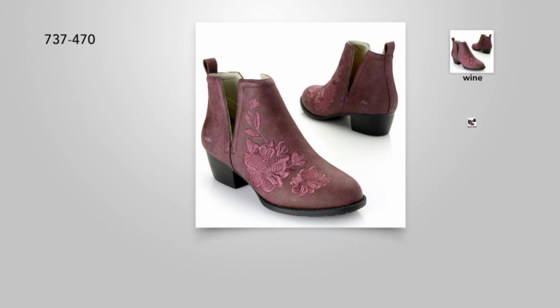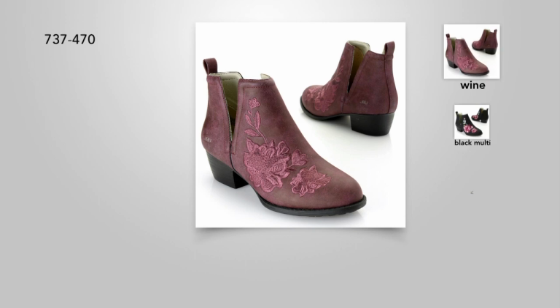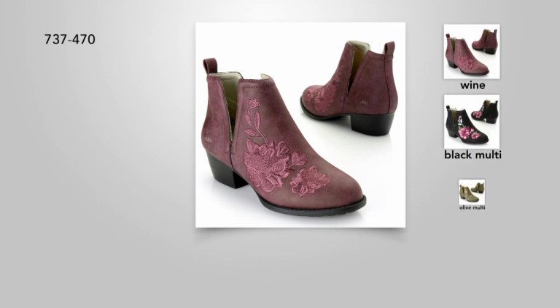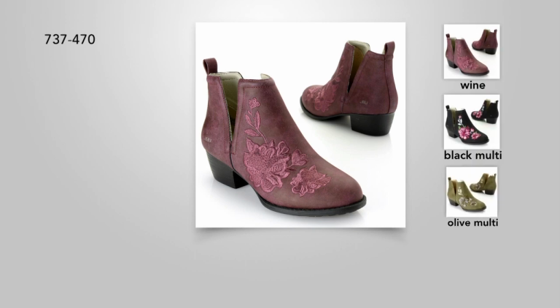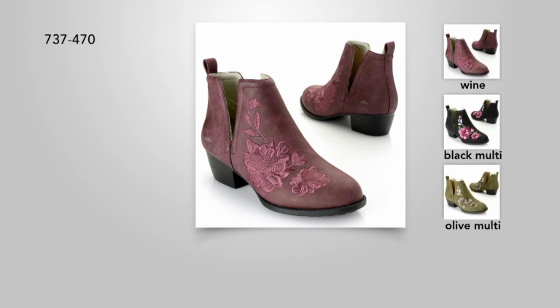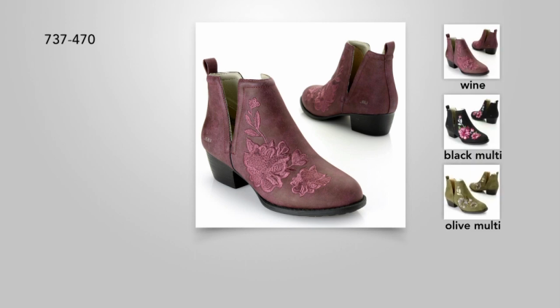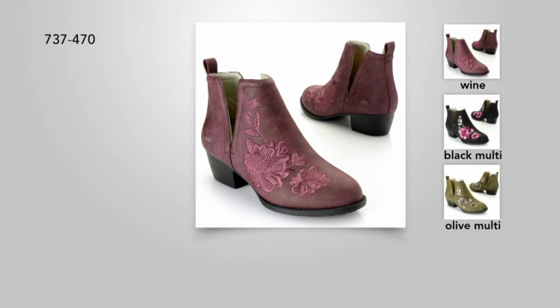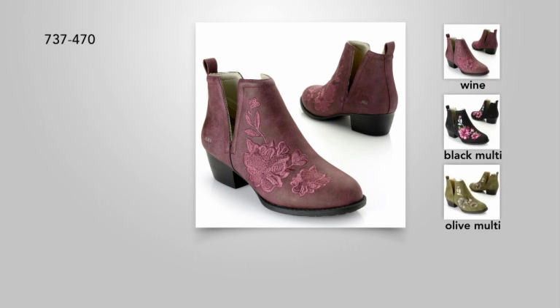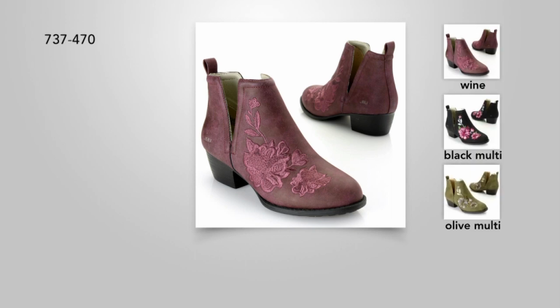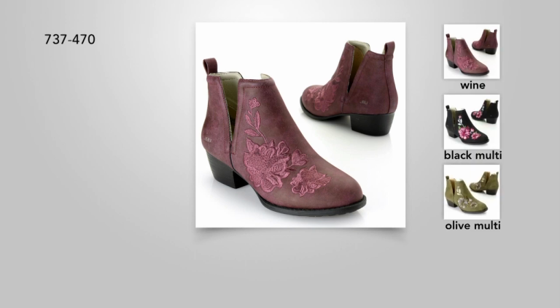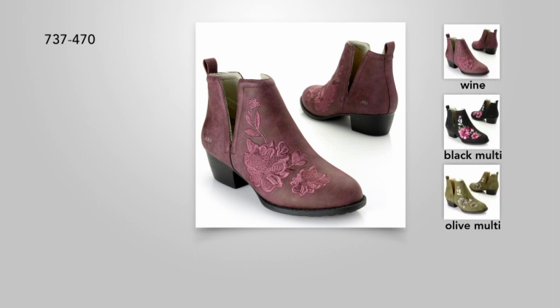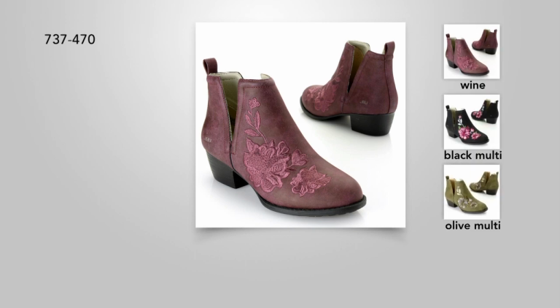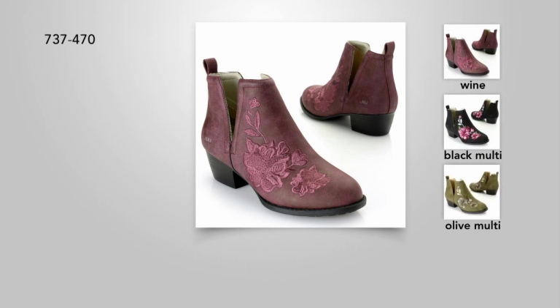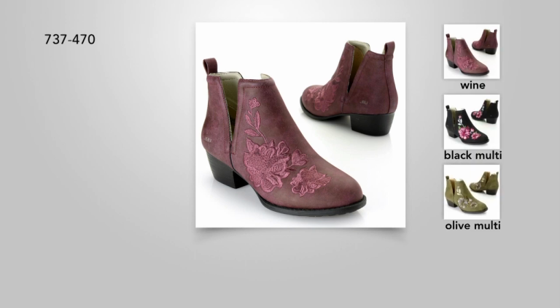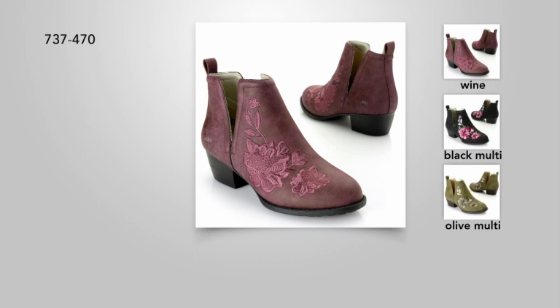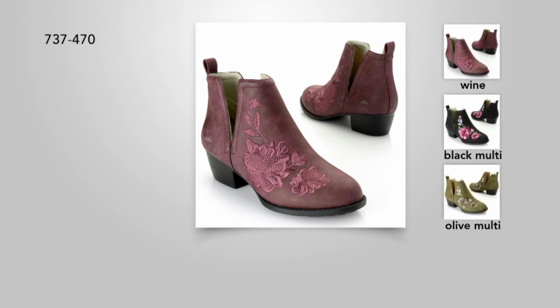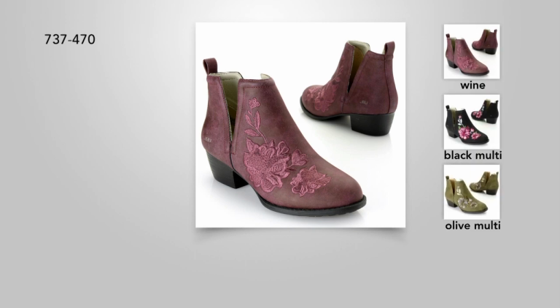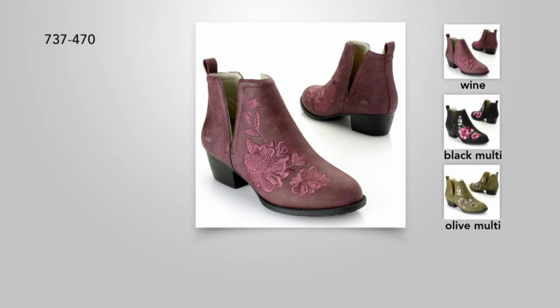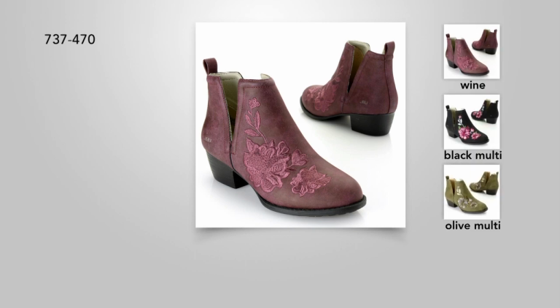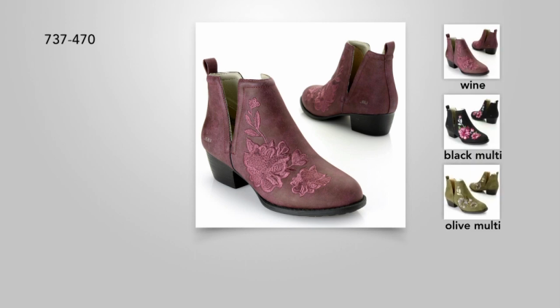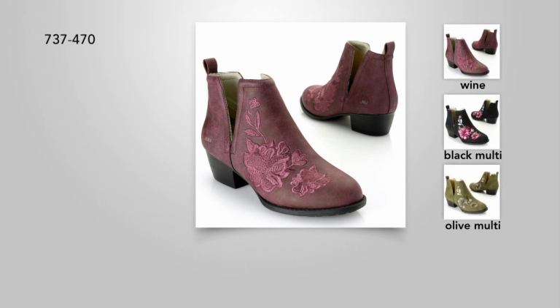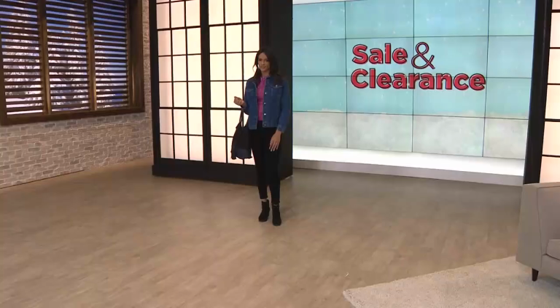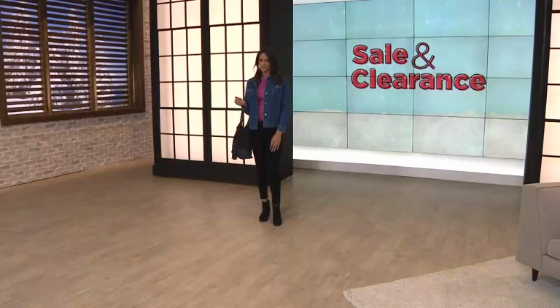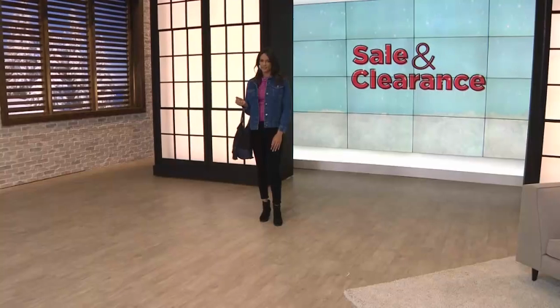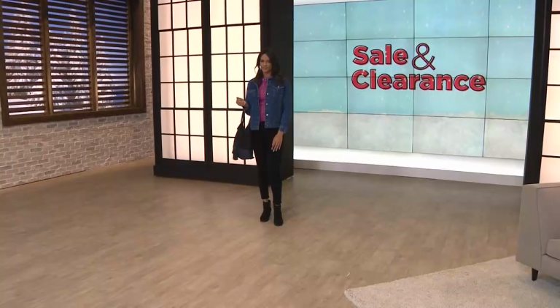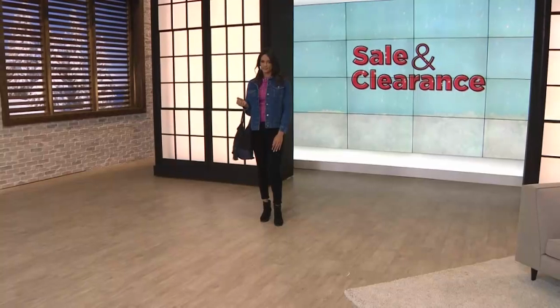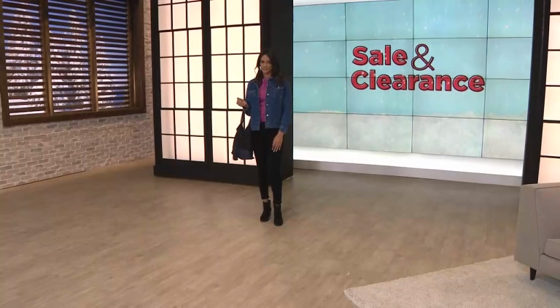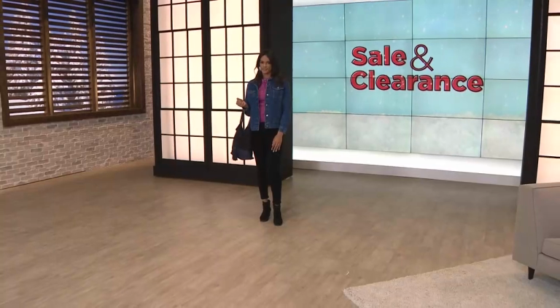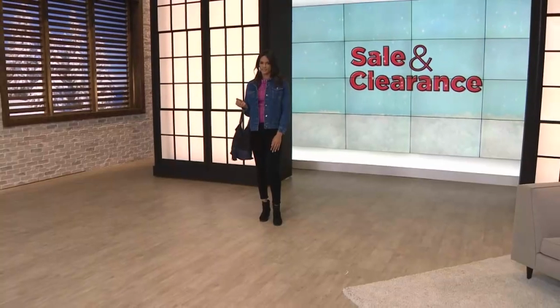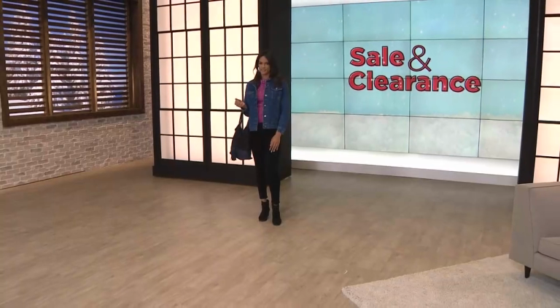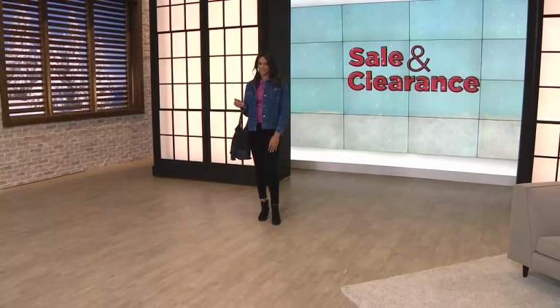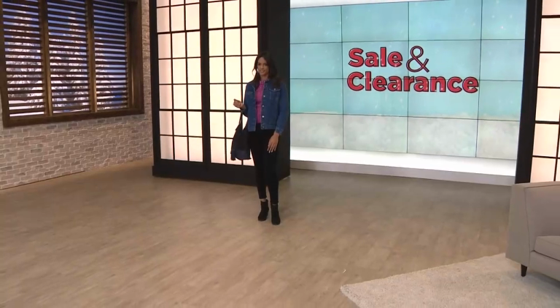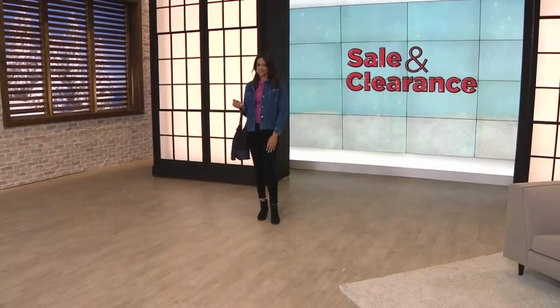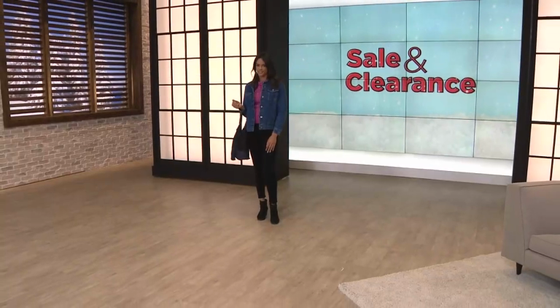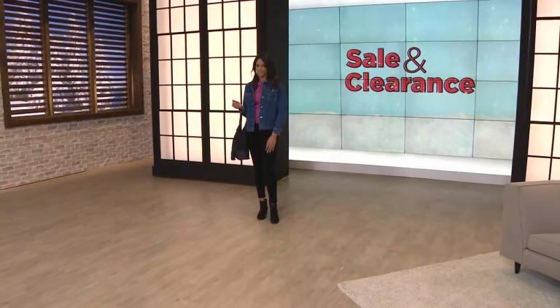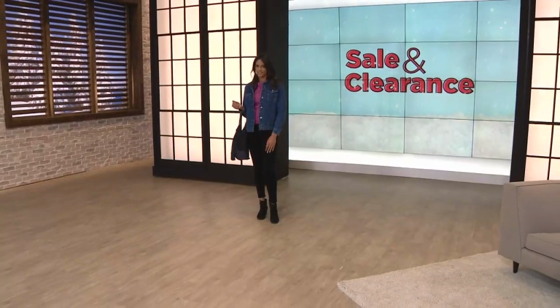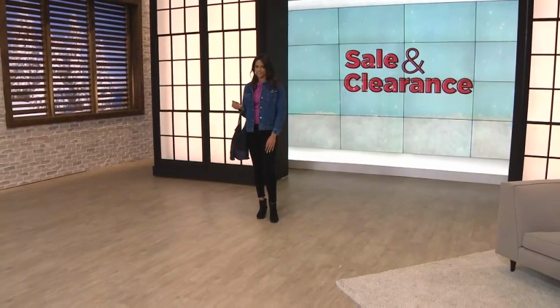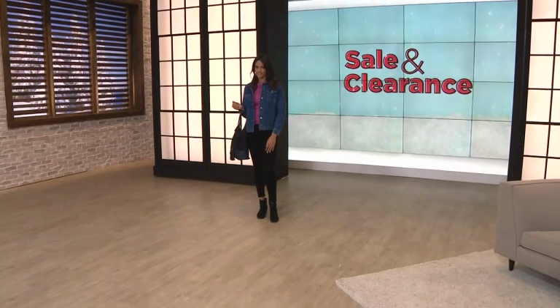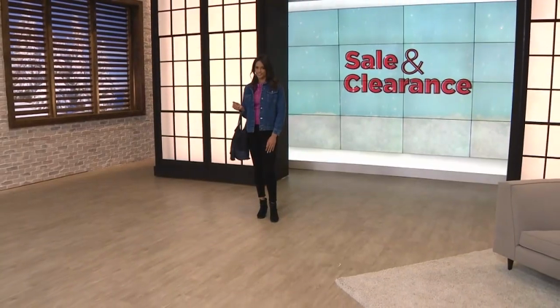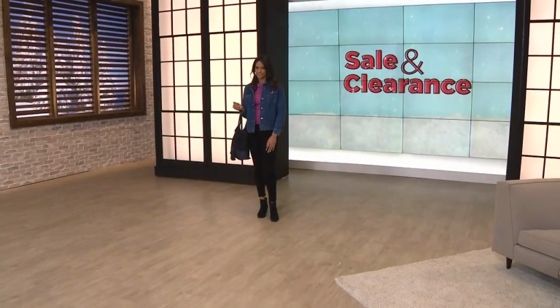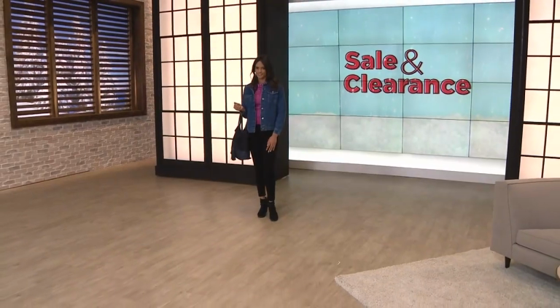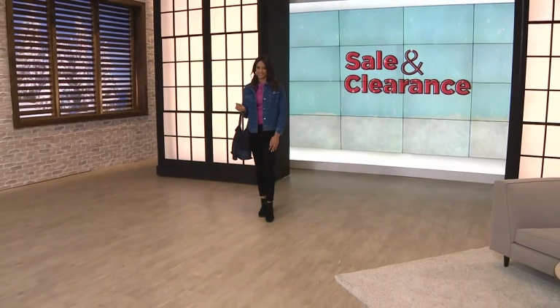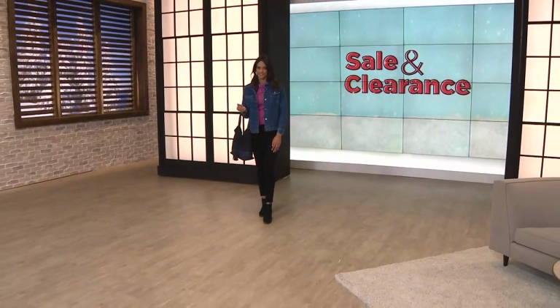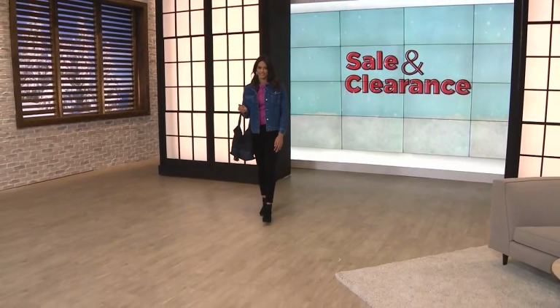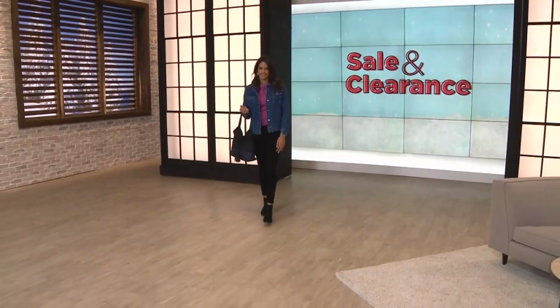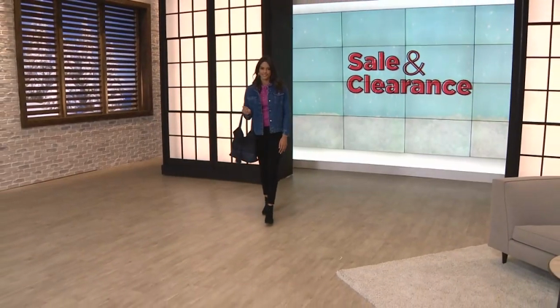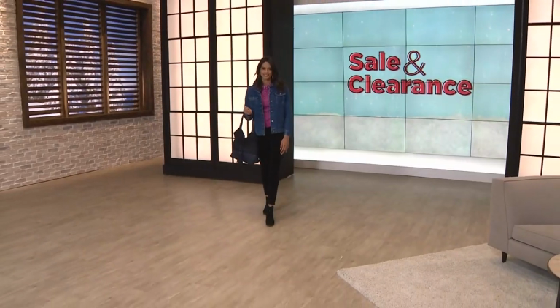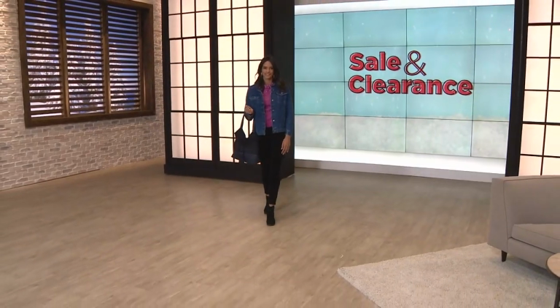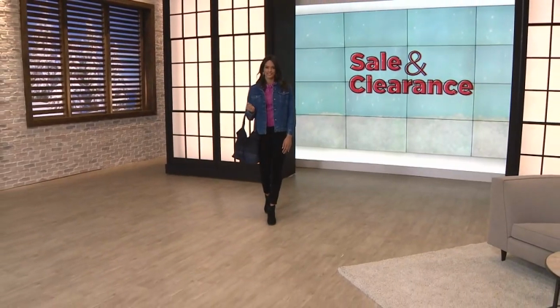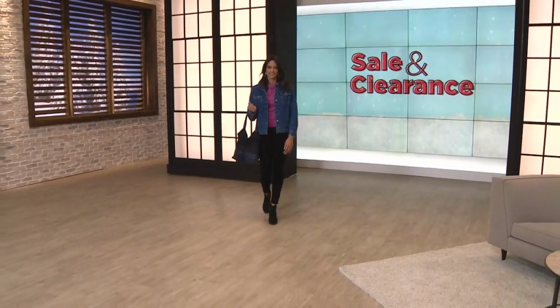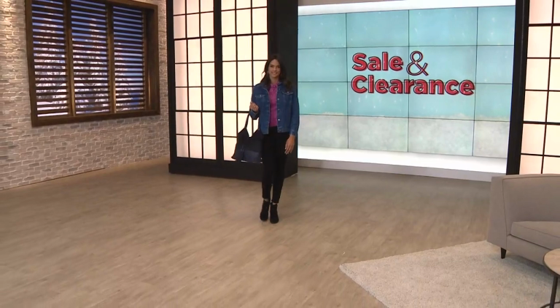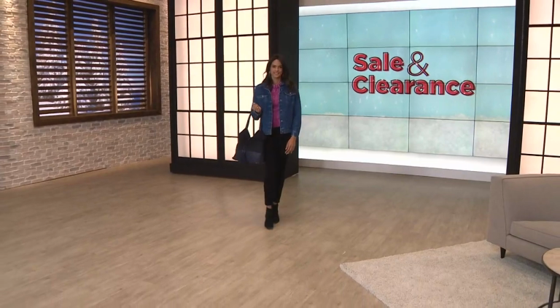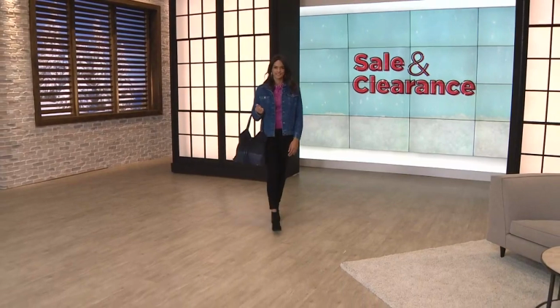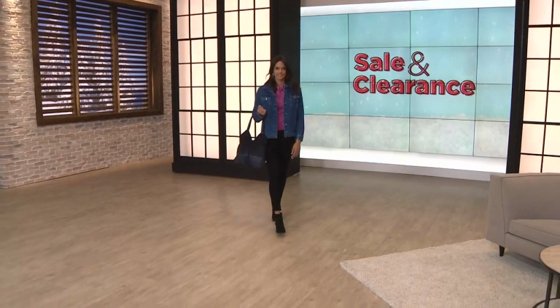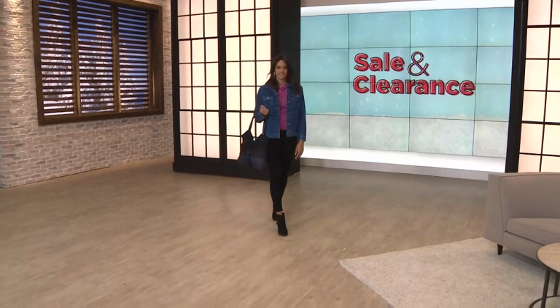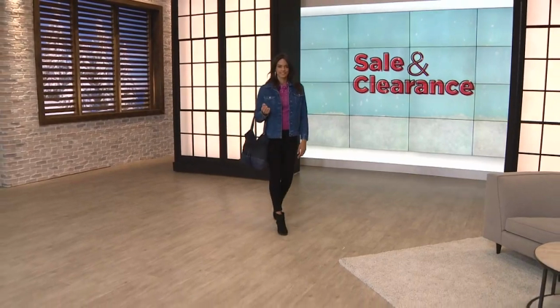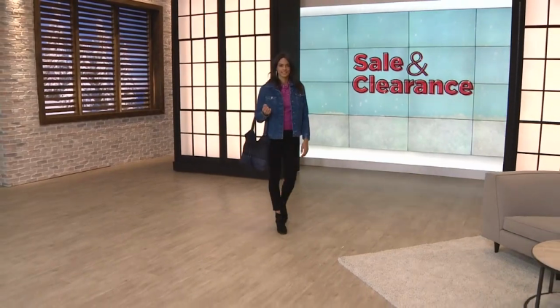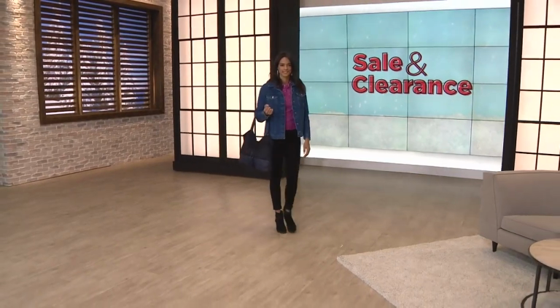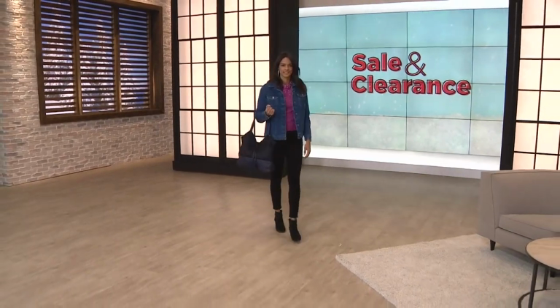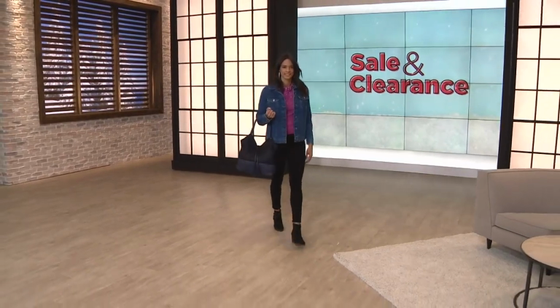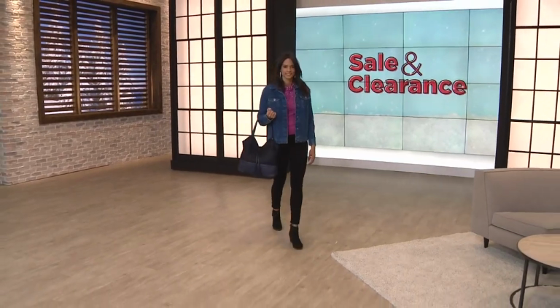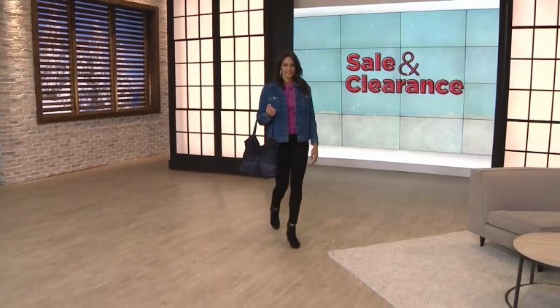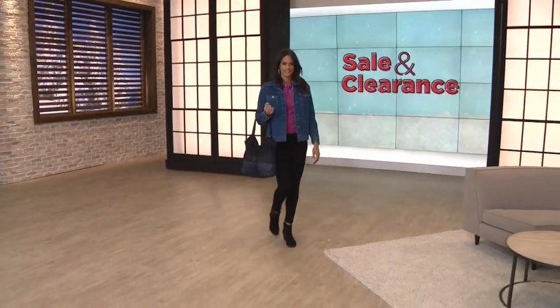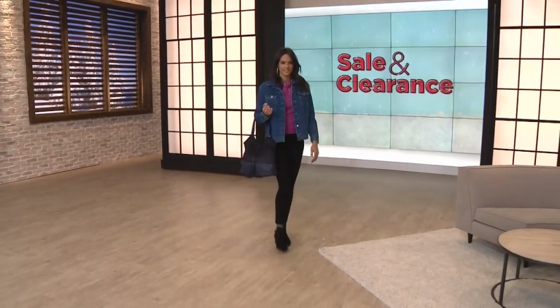Sizes 6 through 11, half sizes in play — and that's an awesome buy from Jambu.